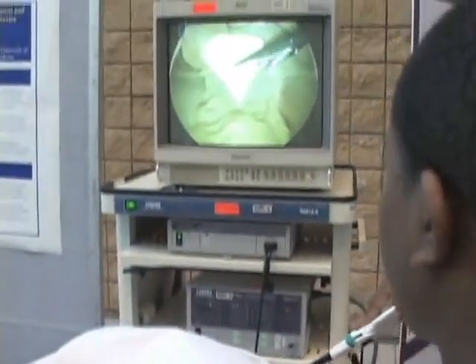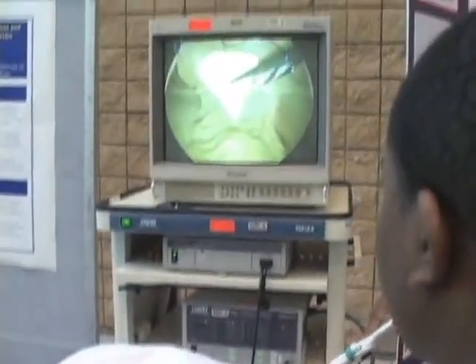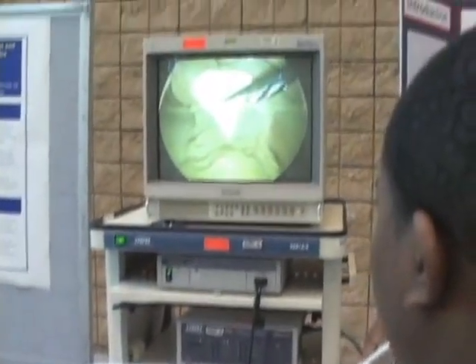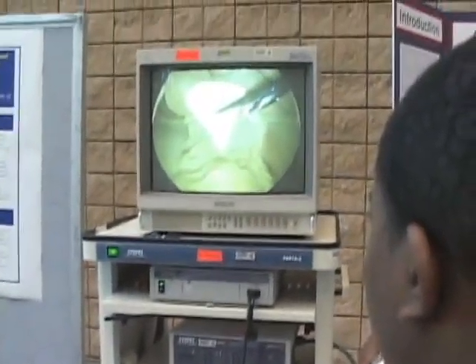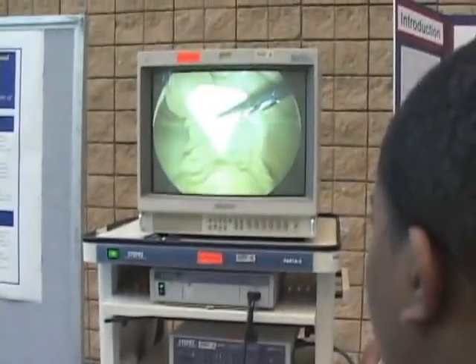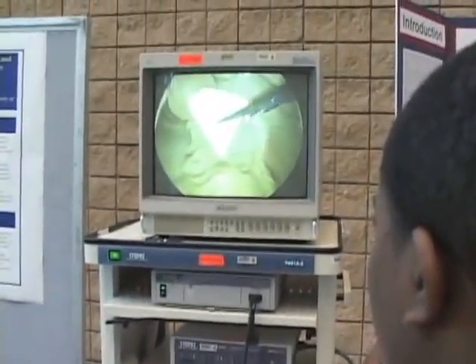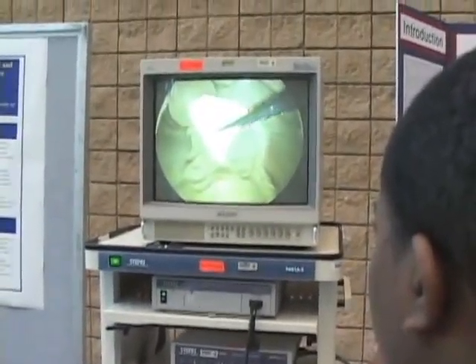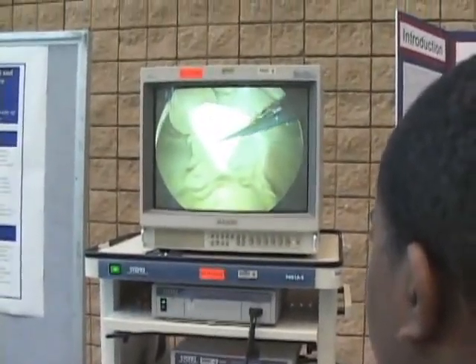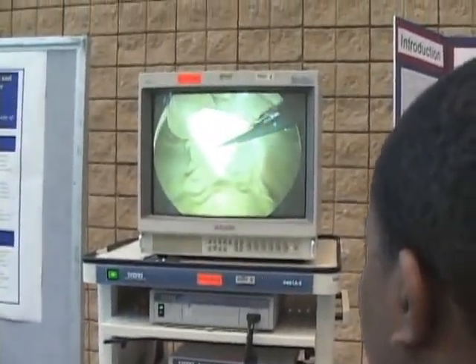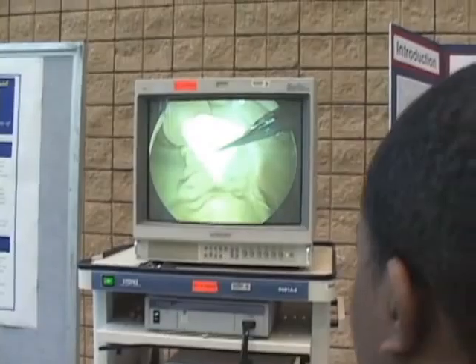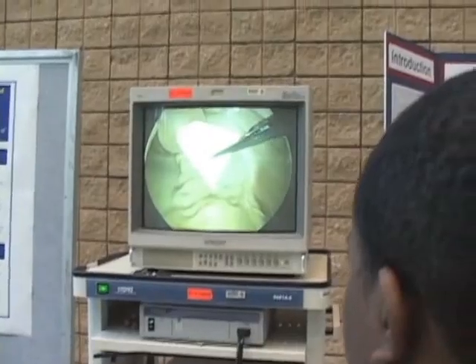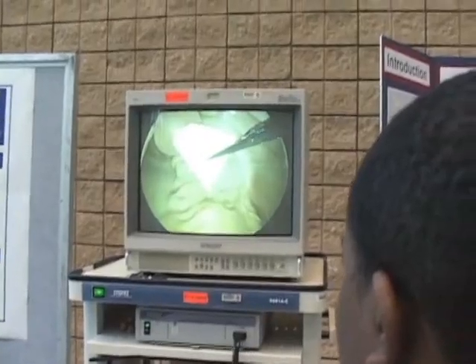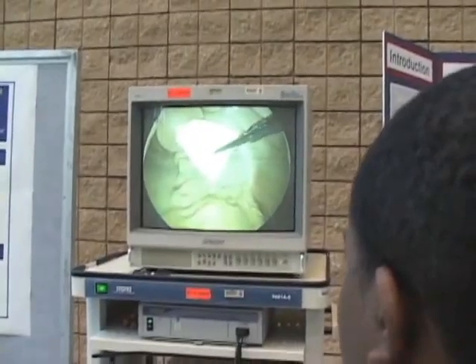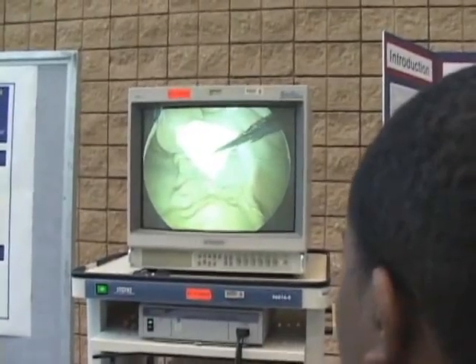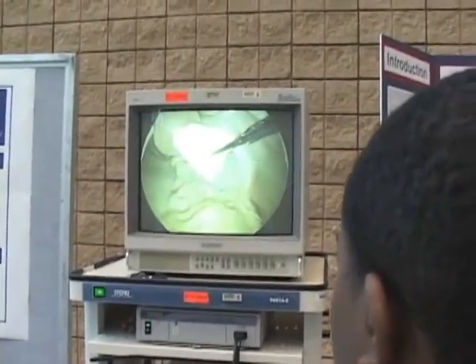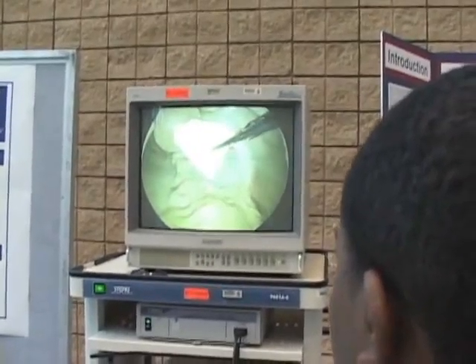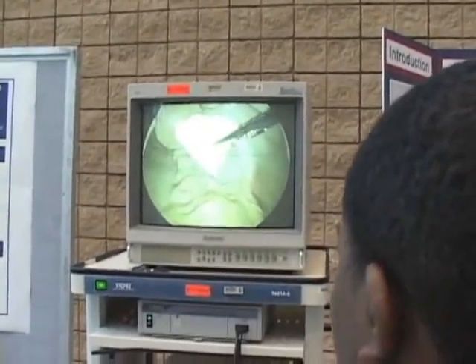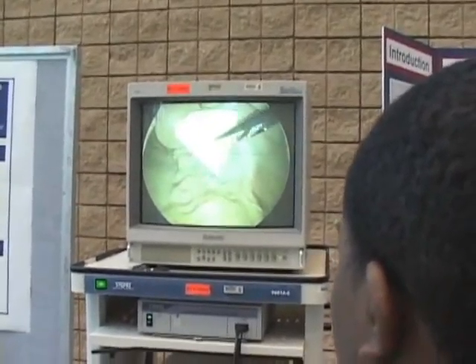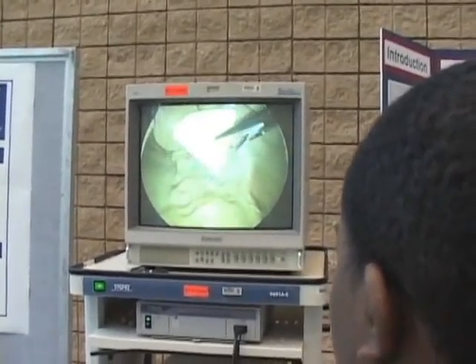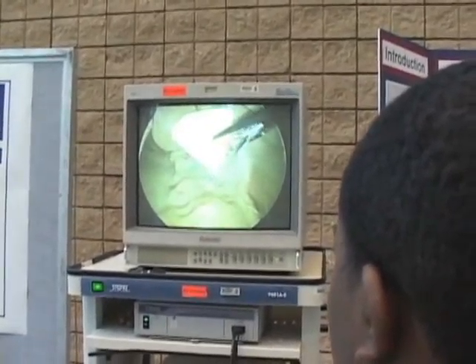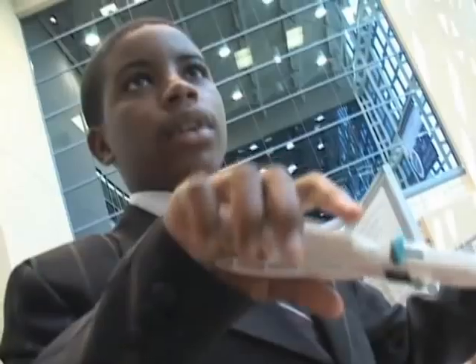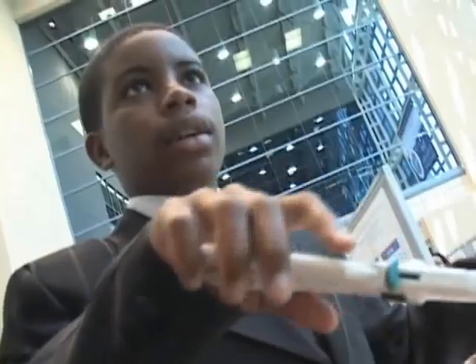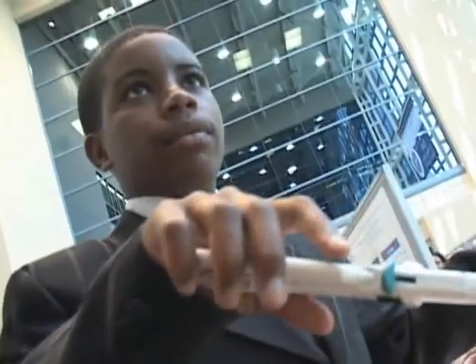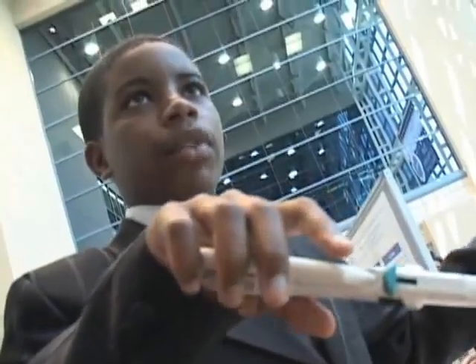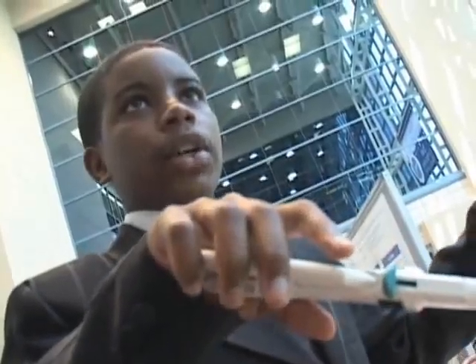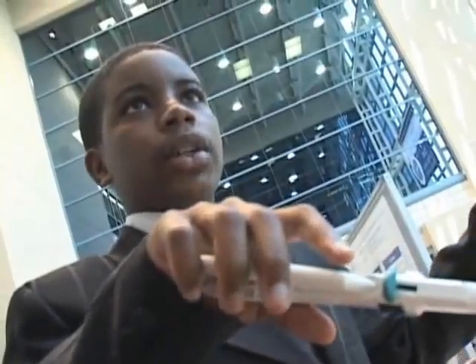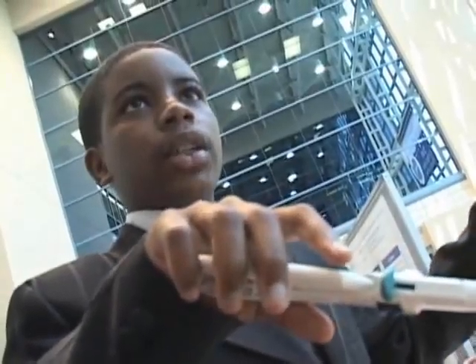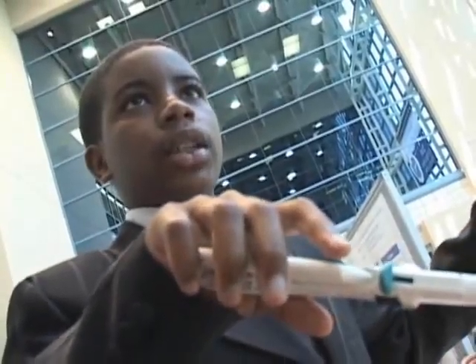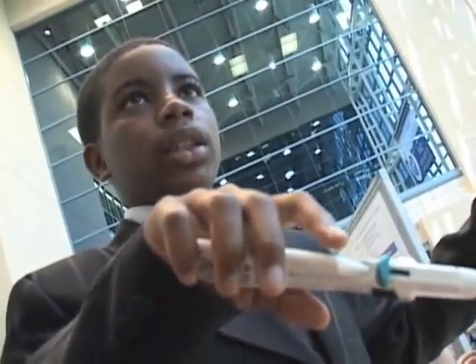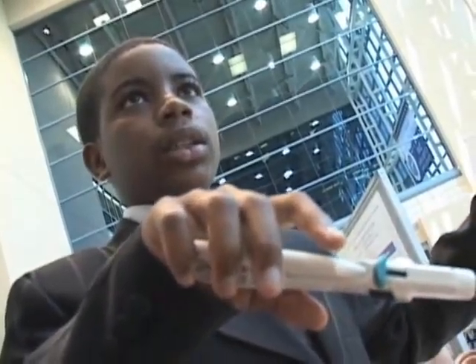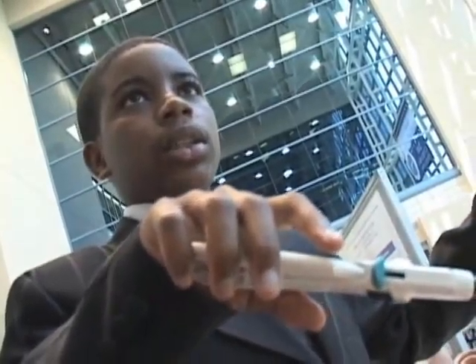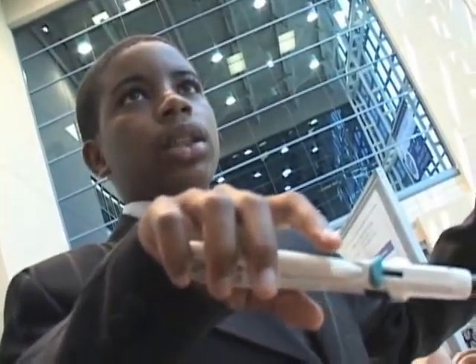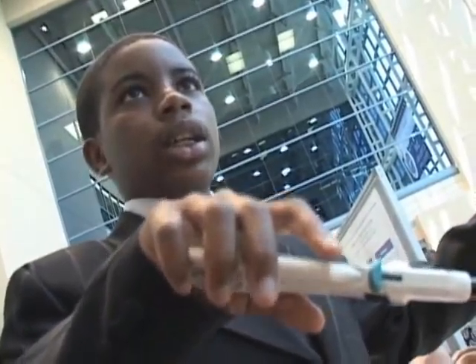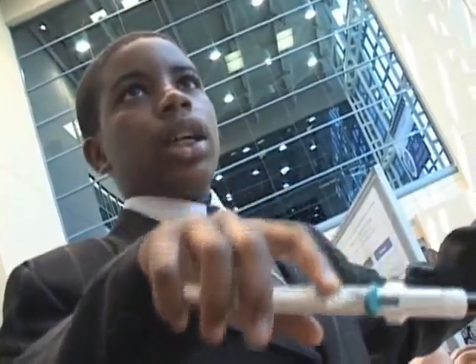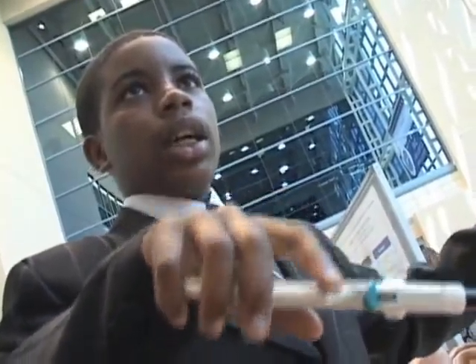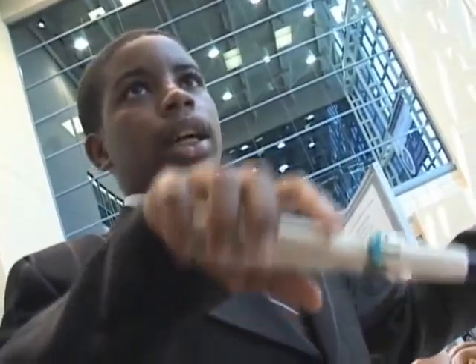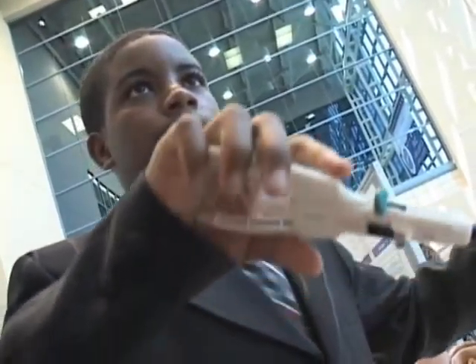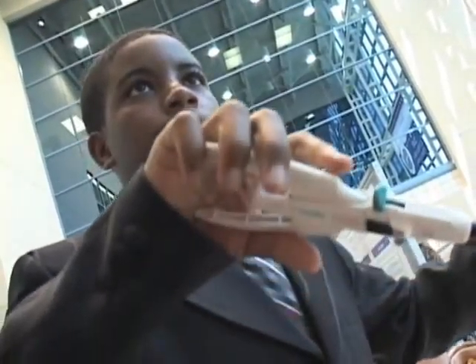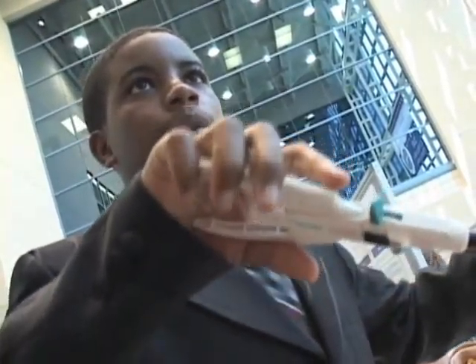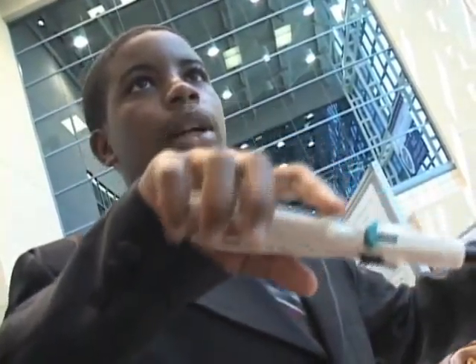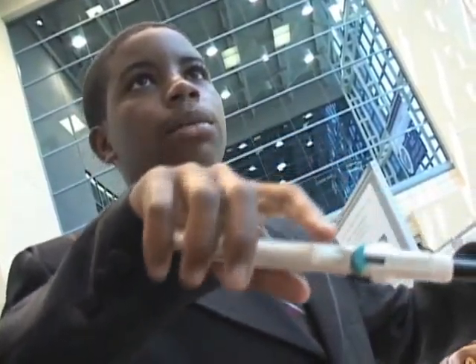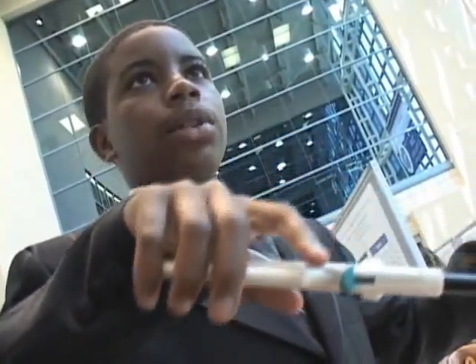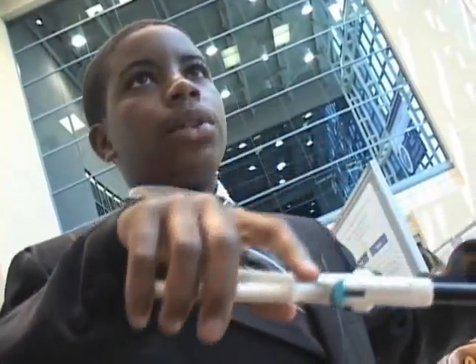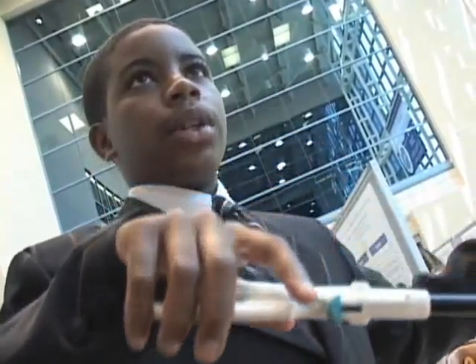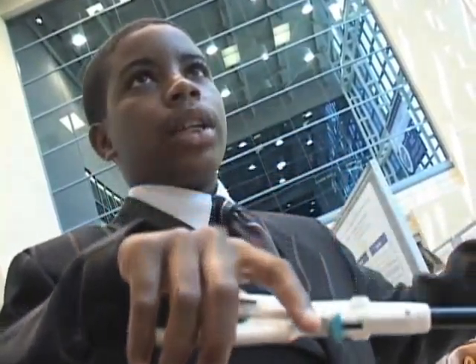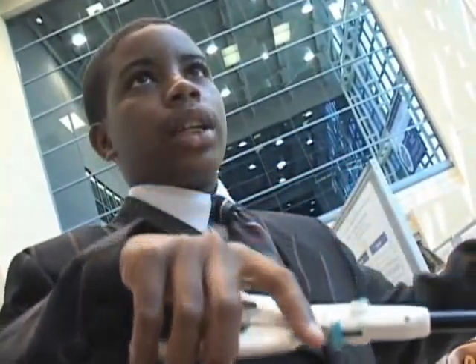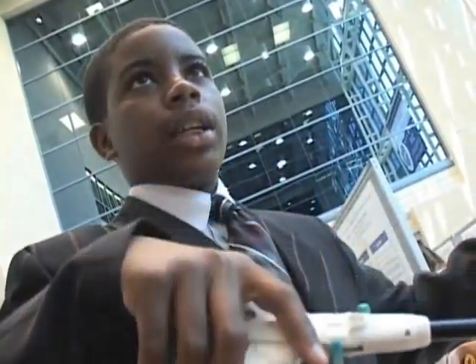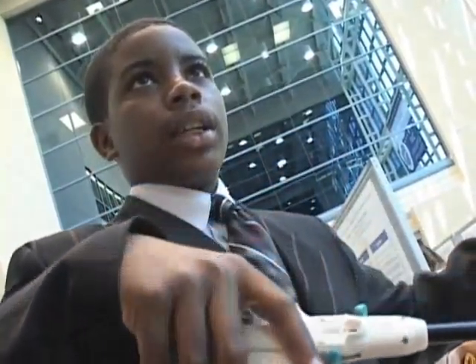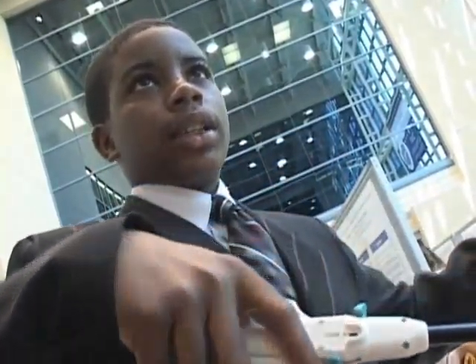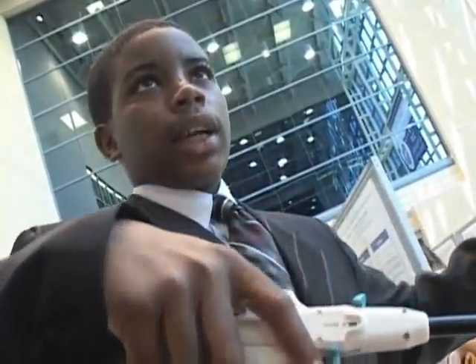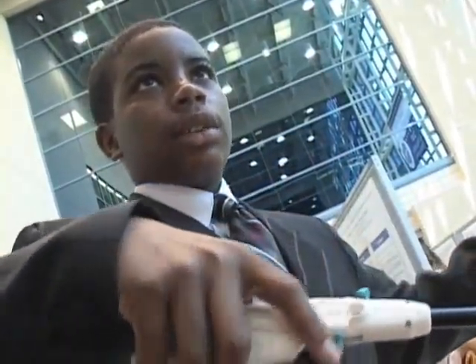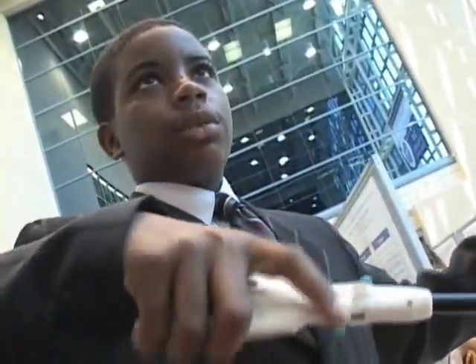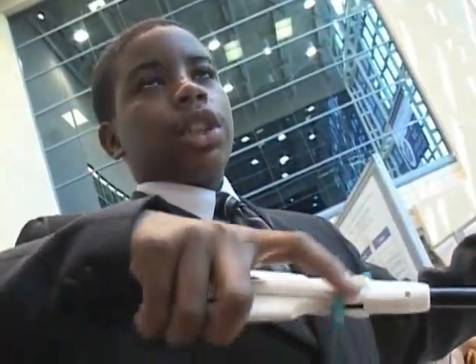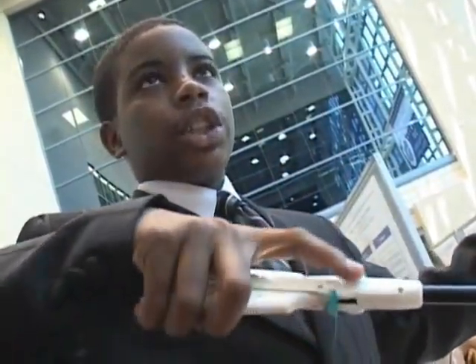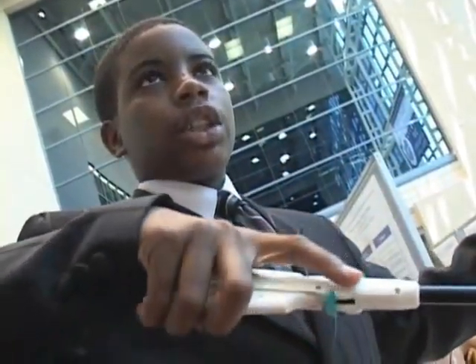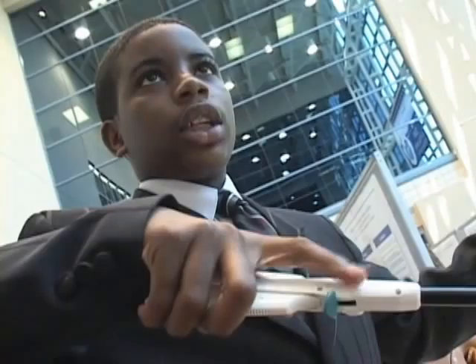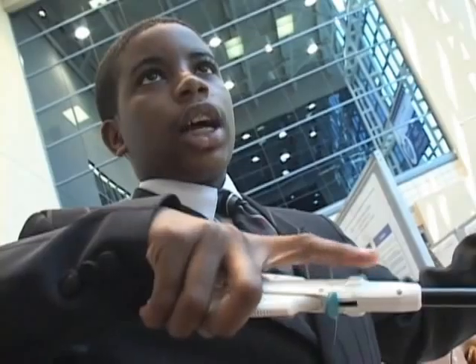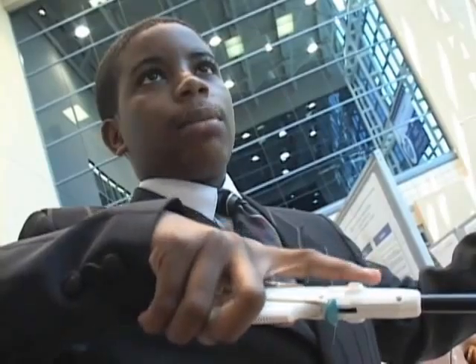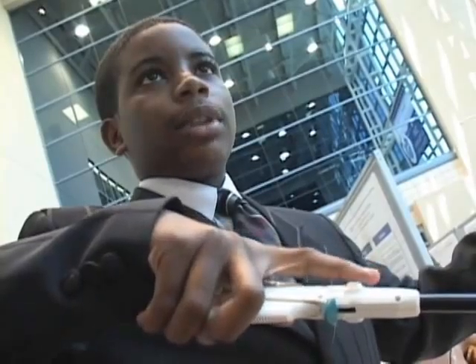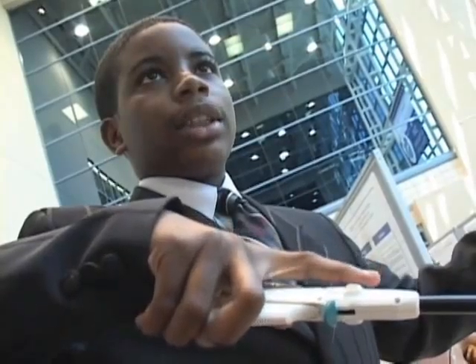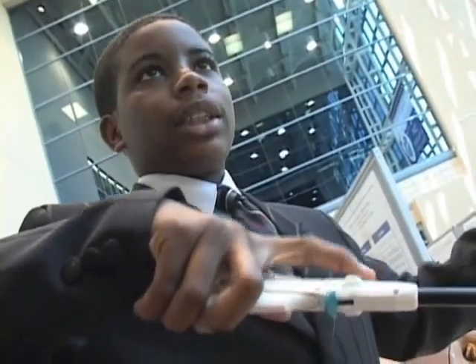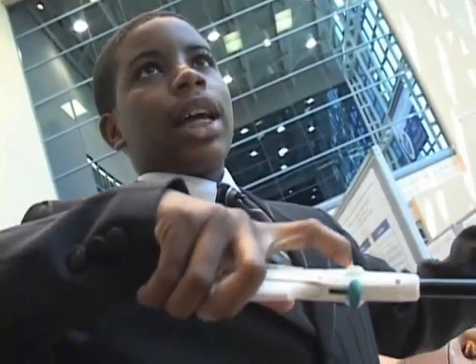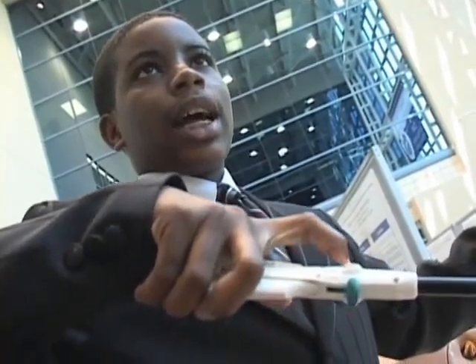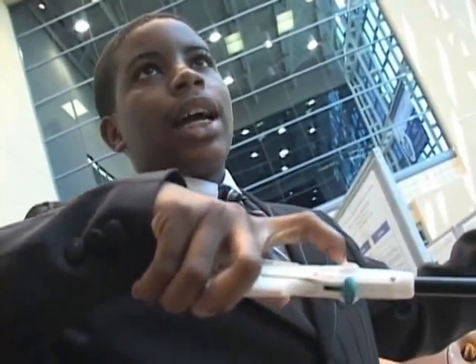I came through the vaginal cuff vertically, and now what I'm doing is switching to the opposite side.